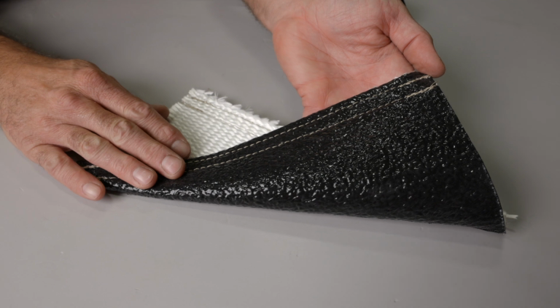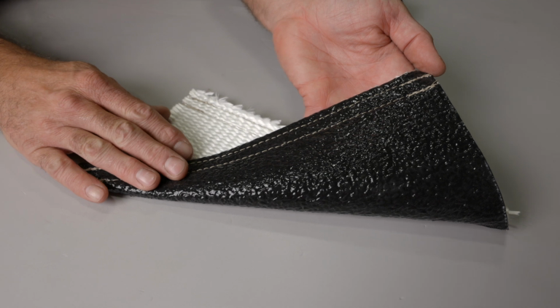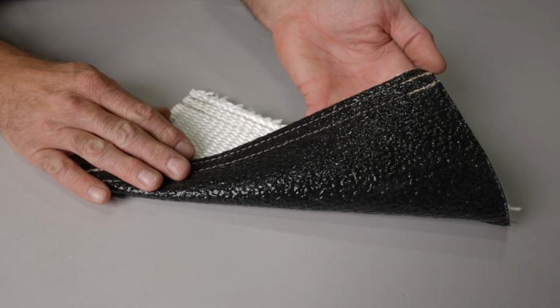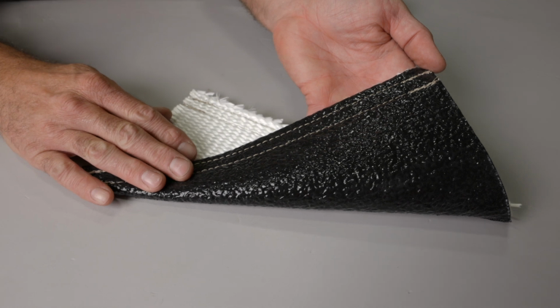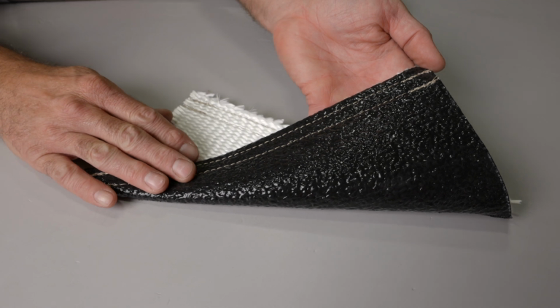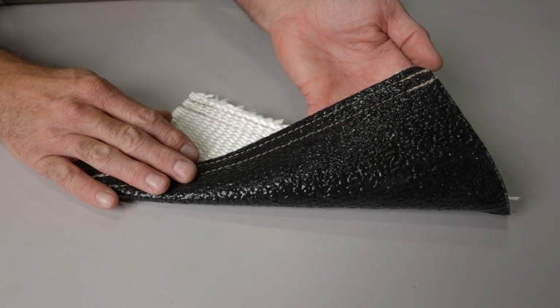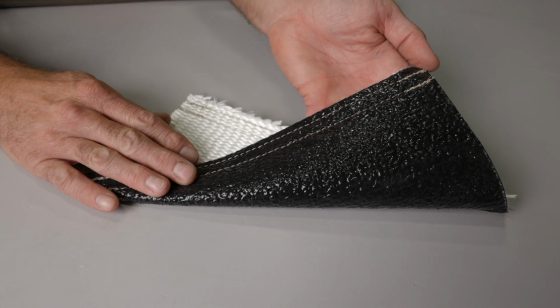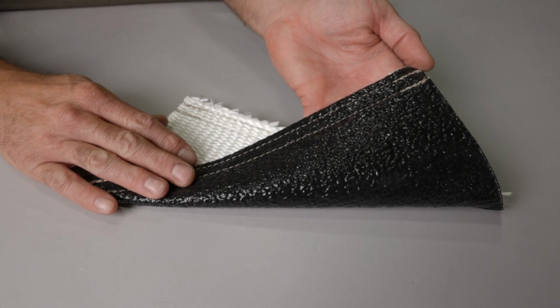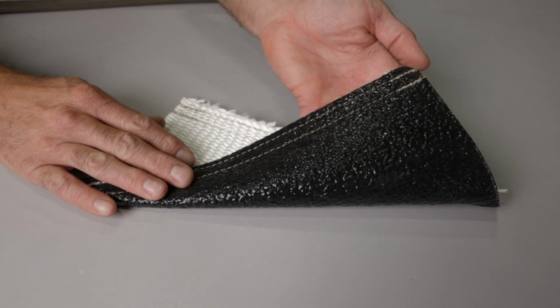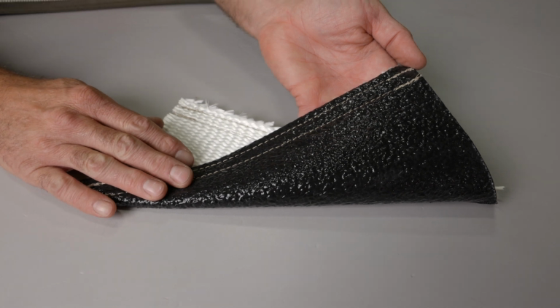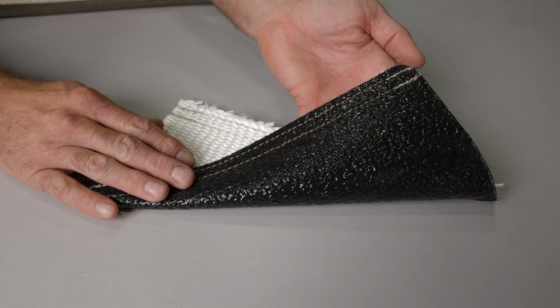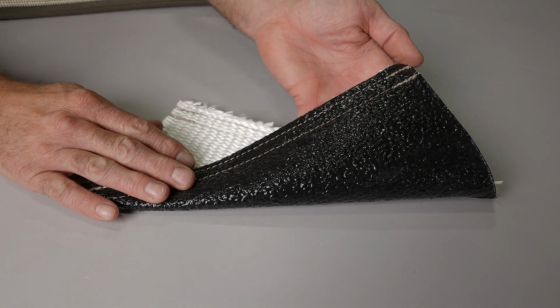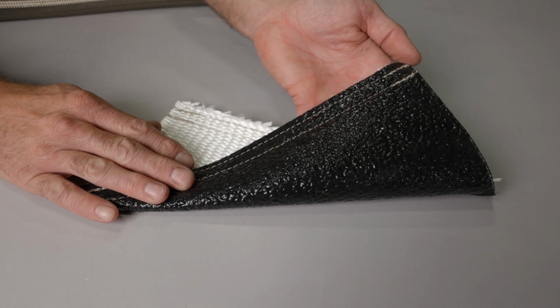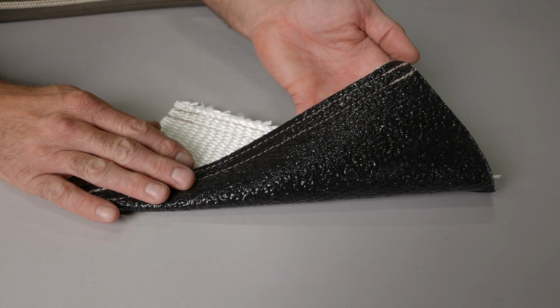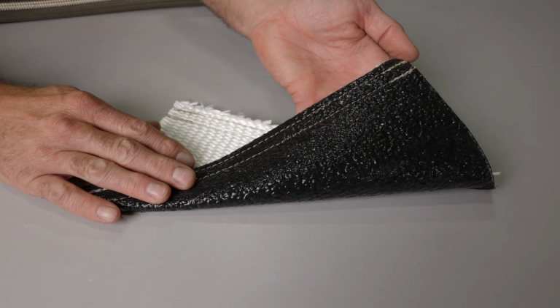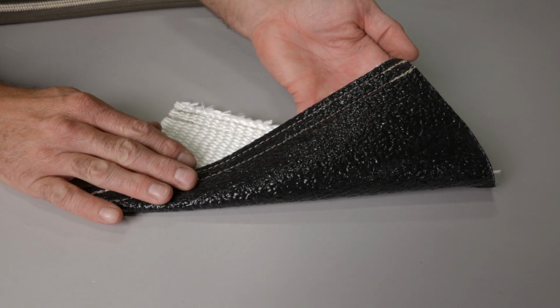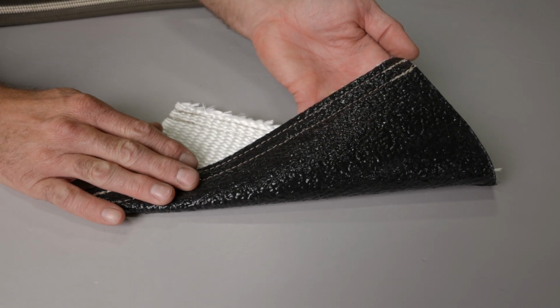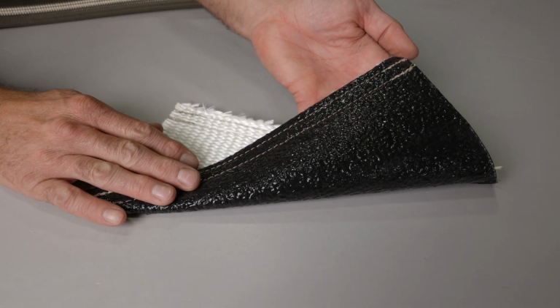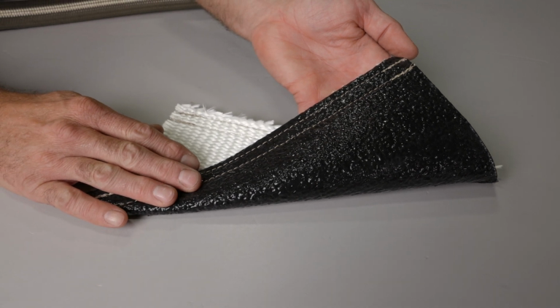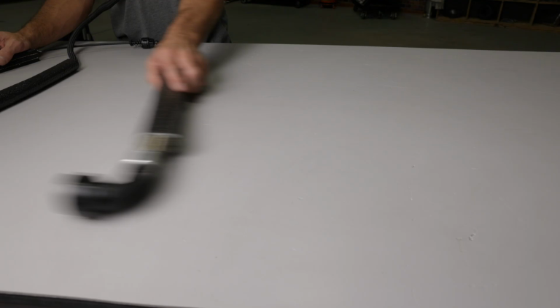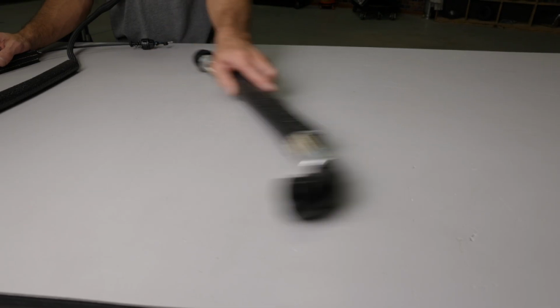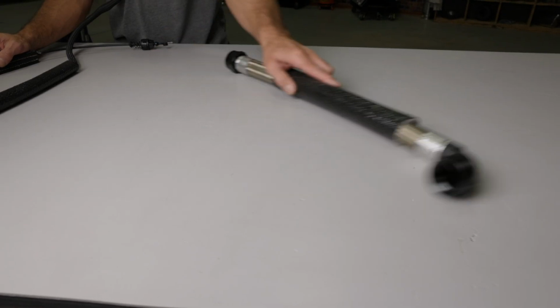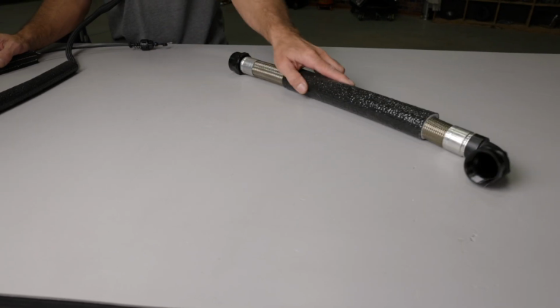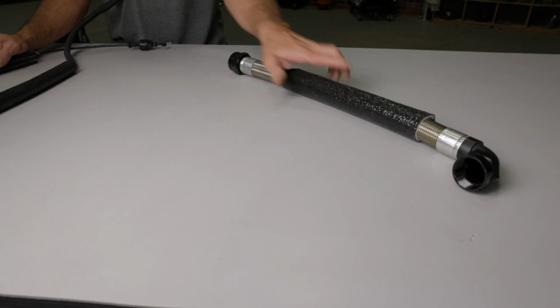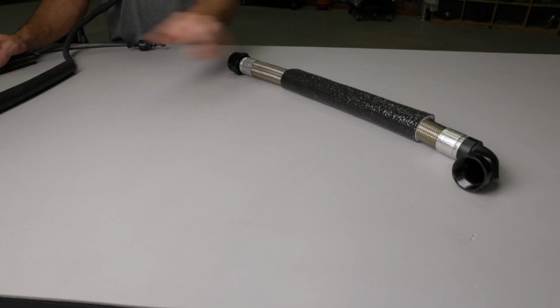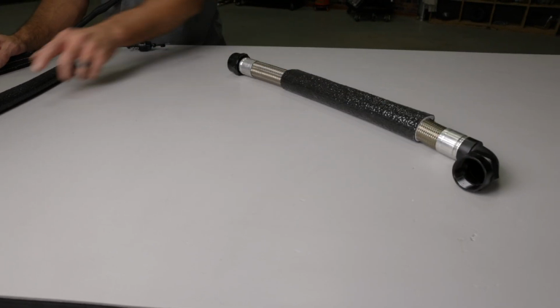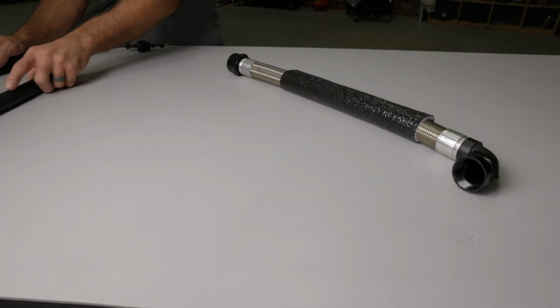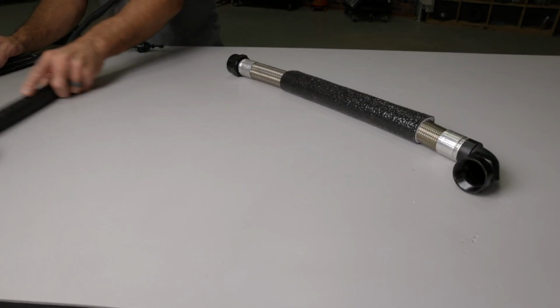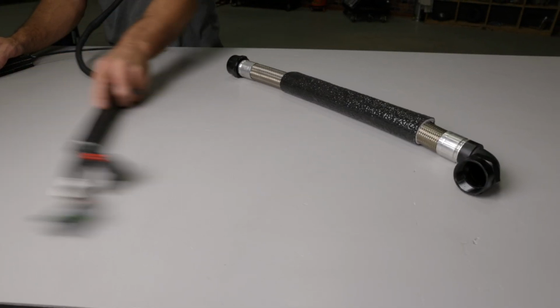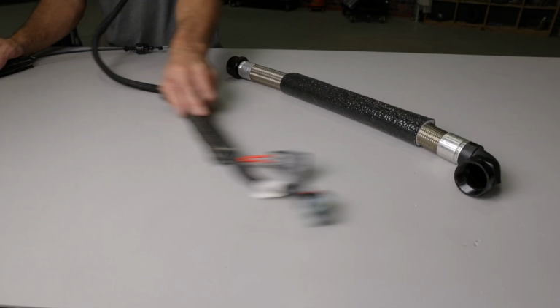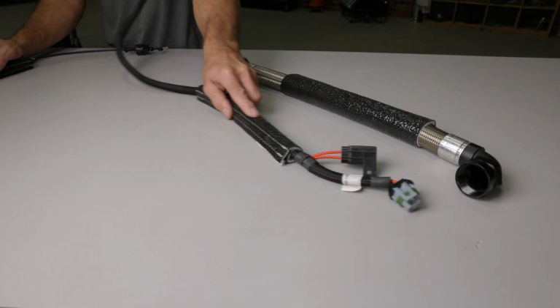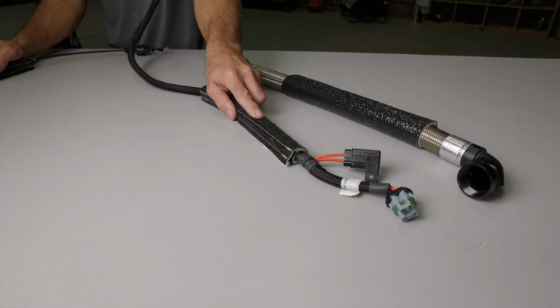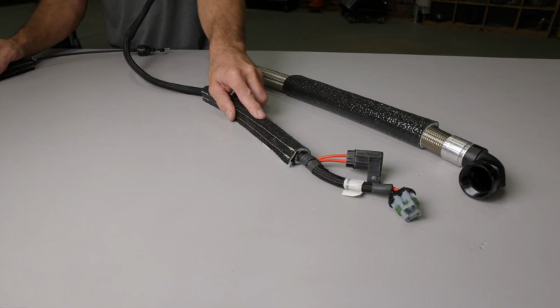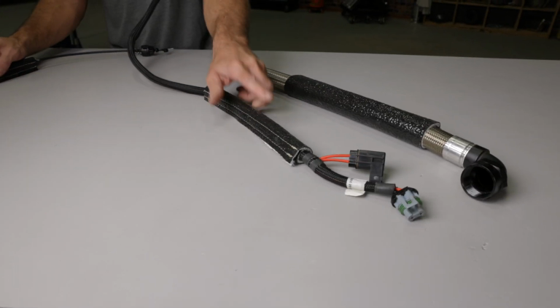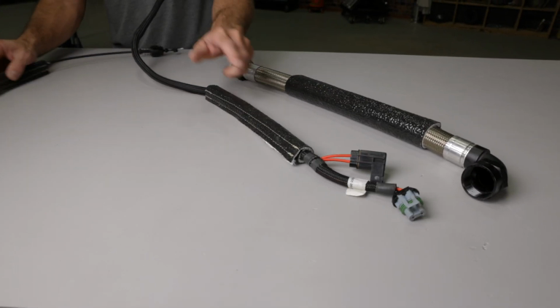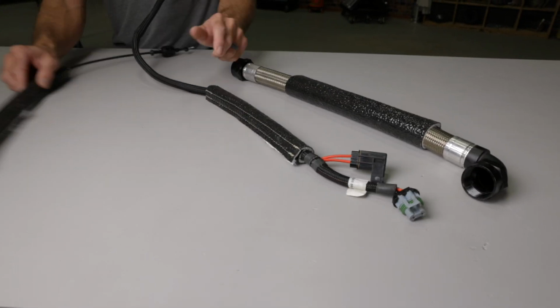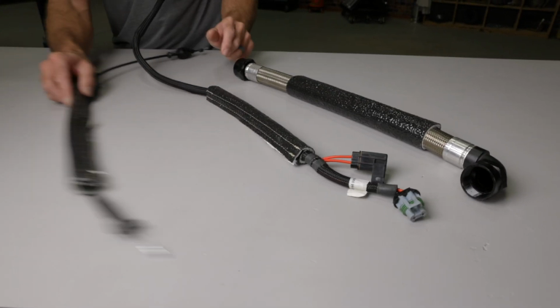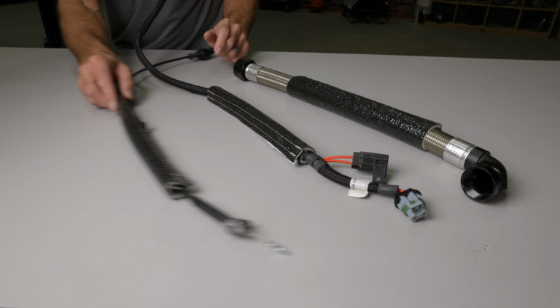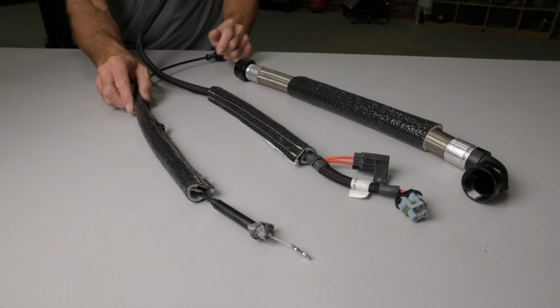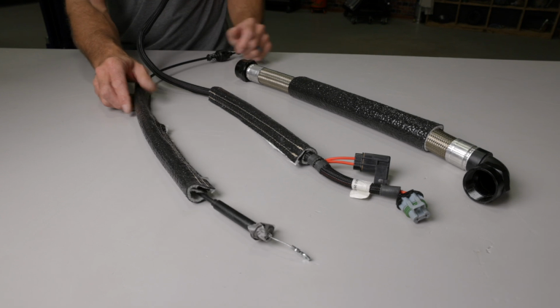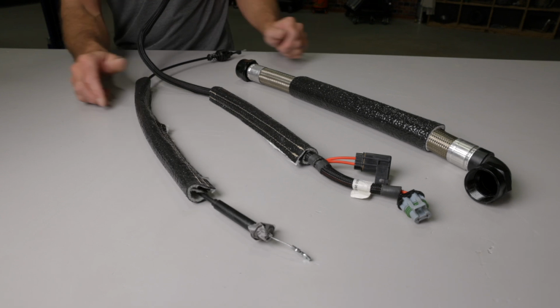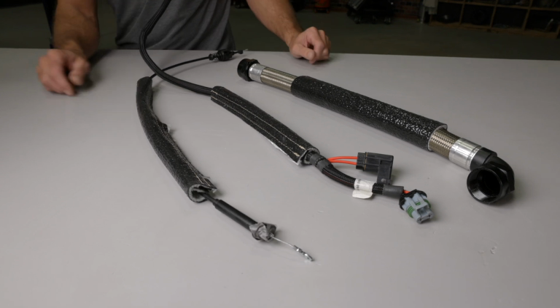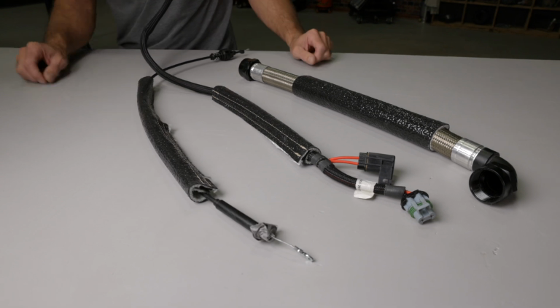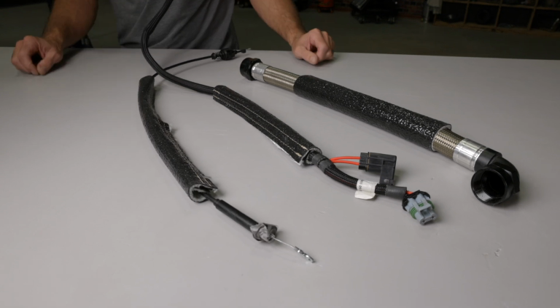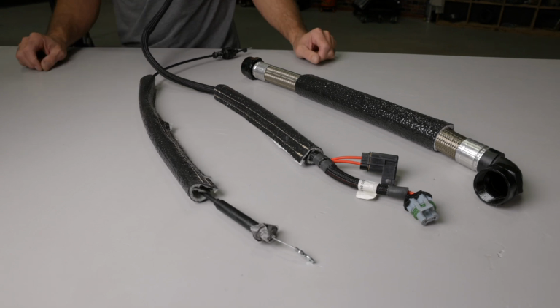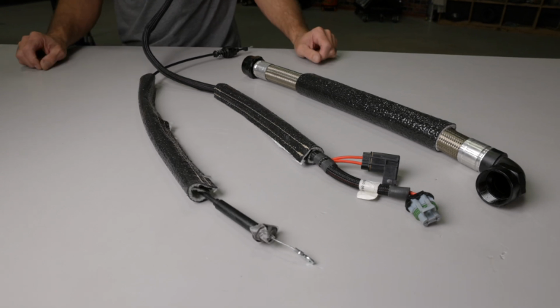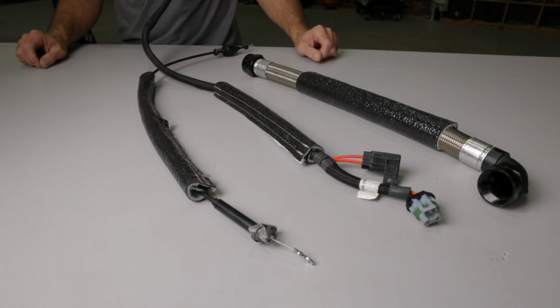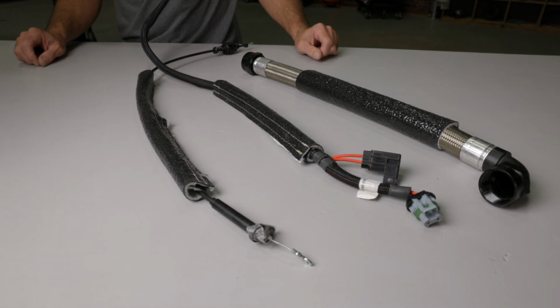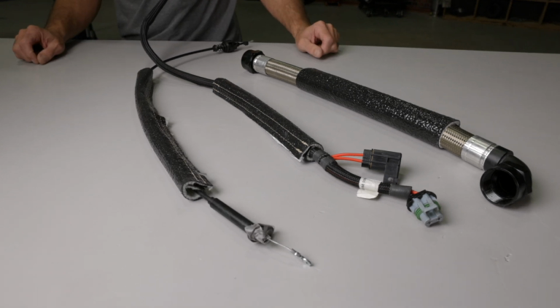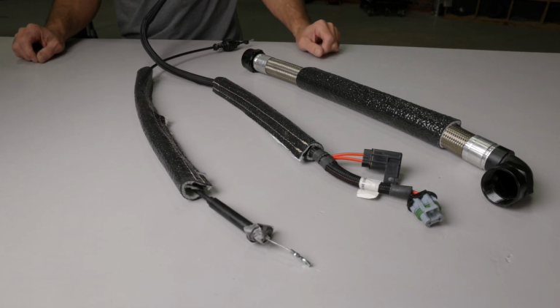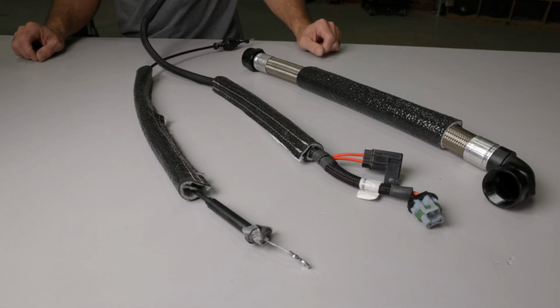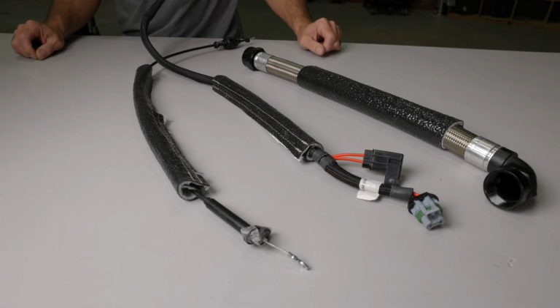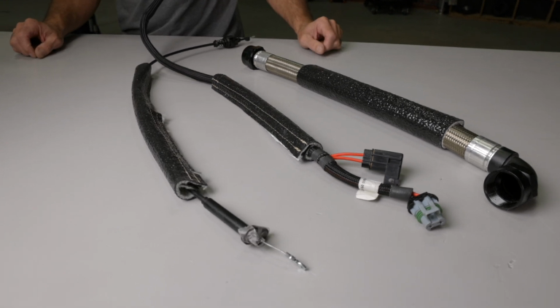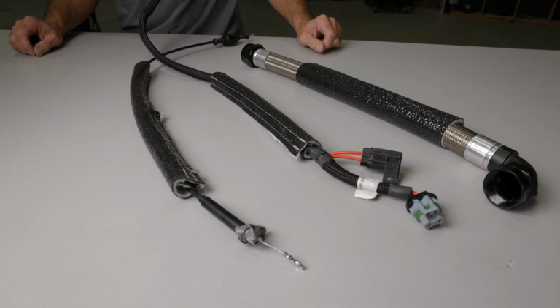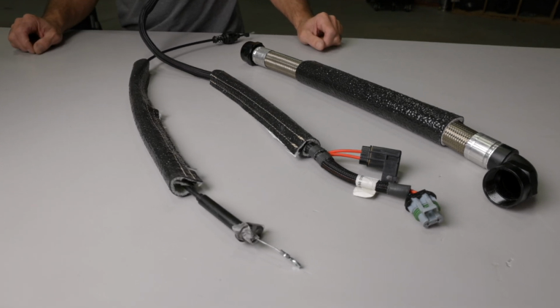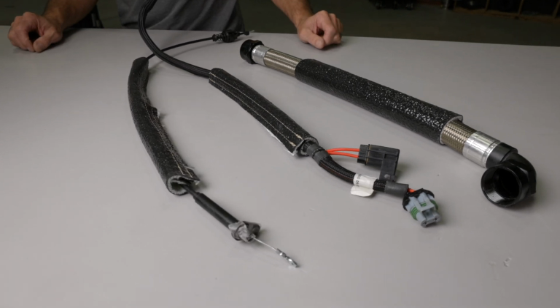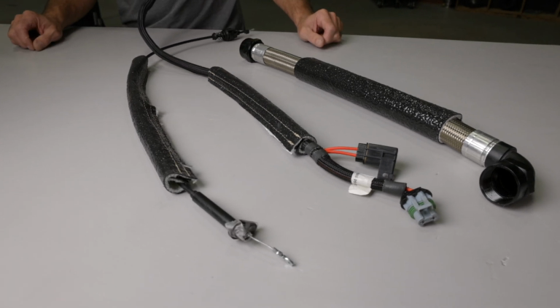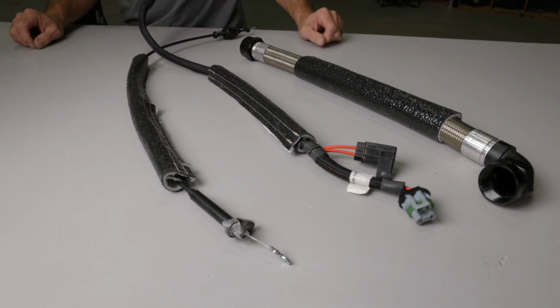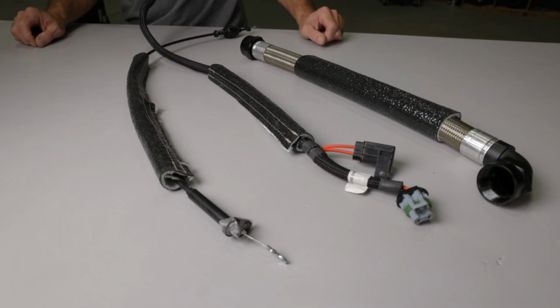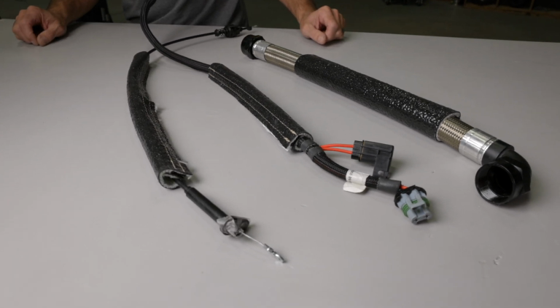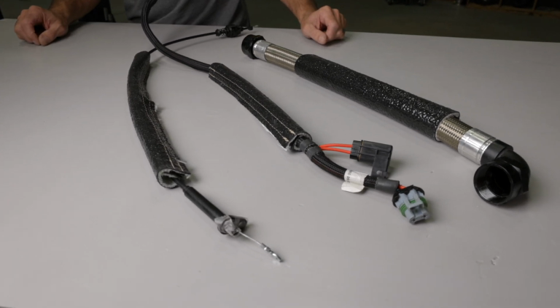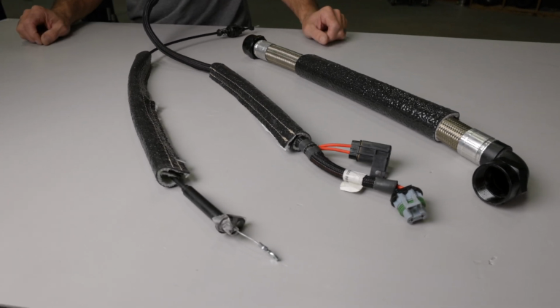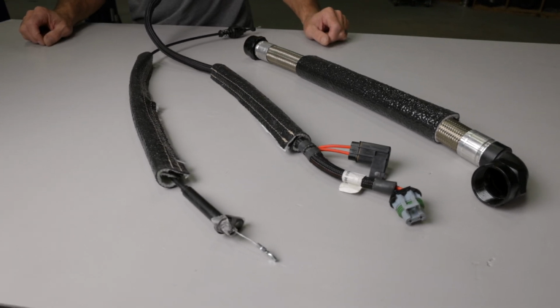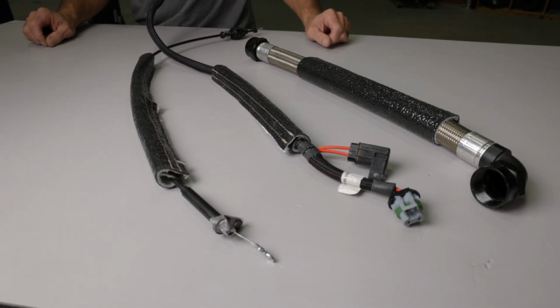The black outer silicone layer helps protect your vital hoses, wiring, and cables from continuous temperatures up to 500 degrees Fahrenheit.